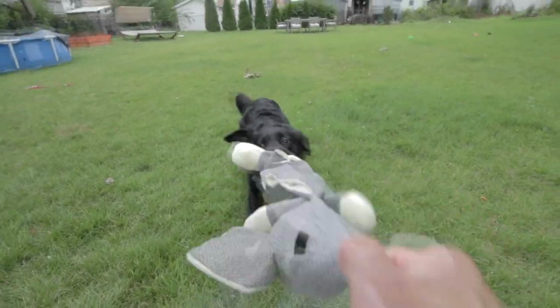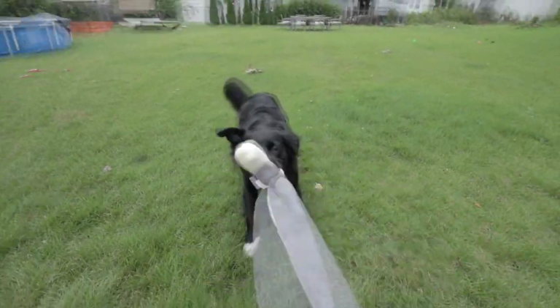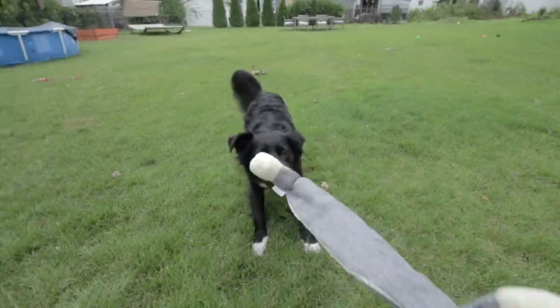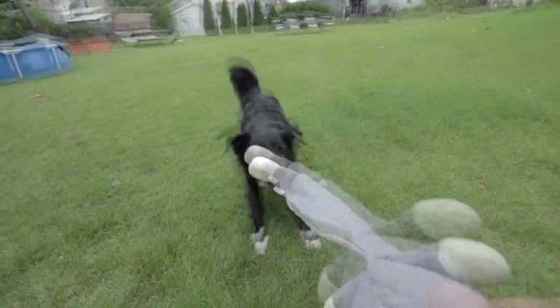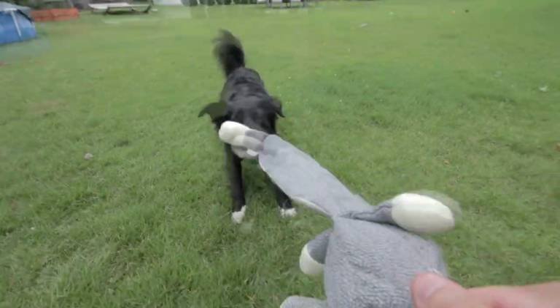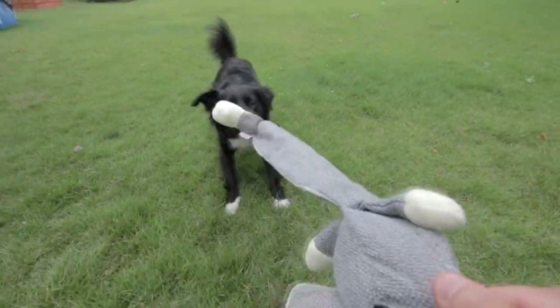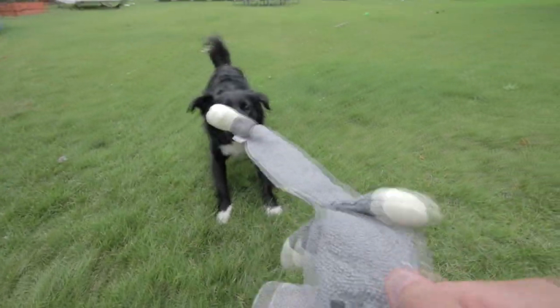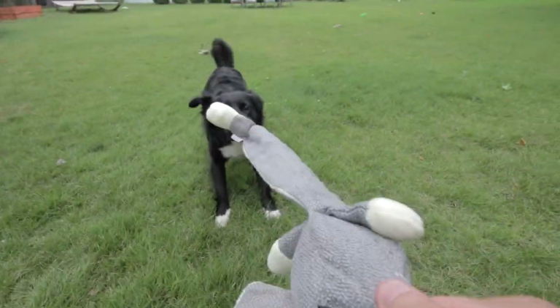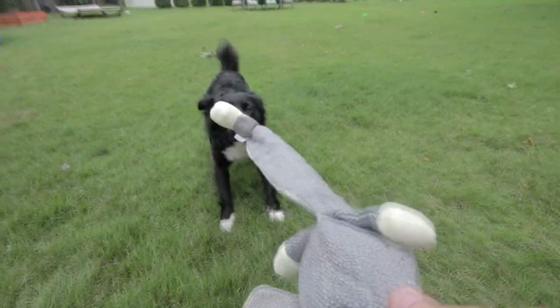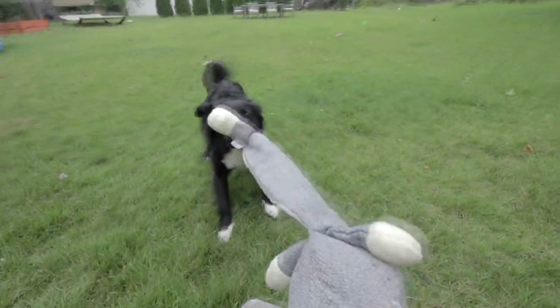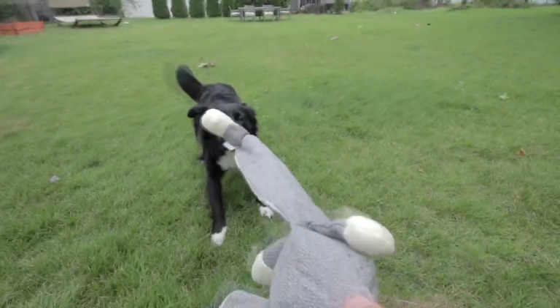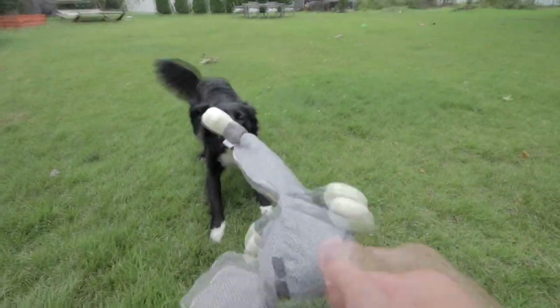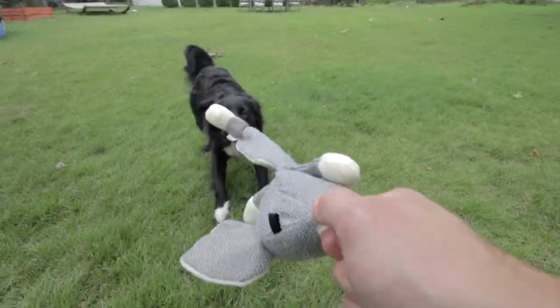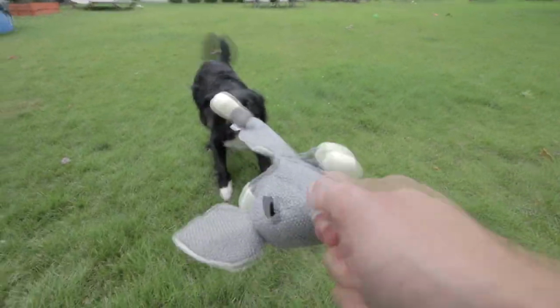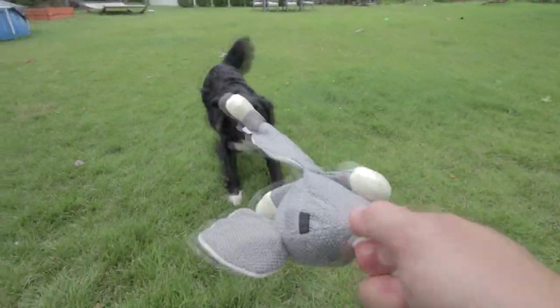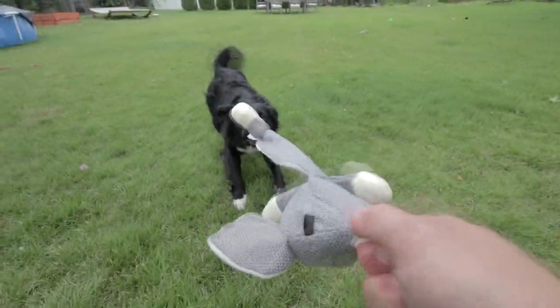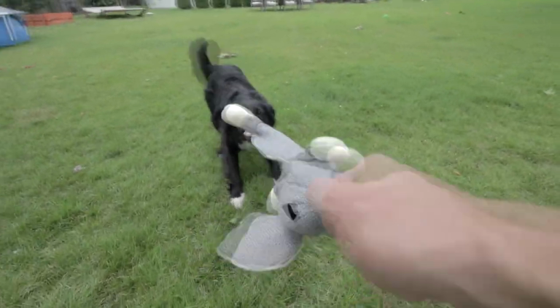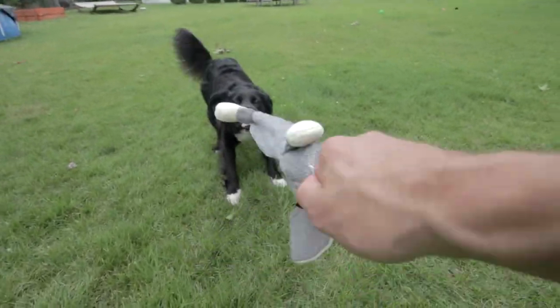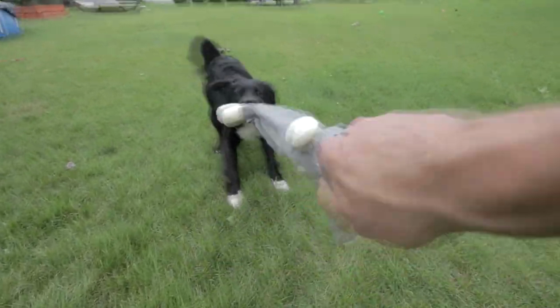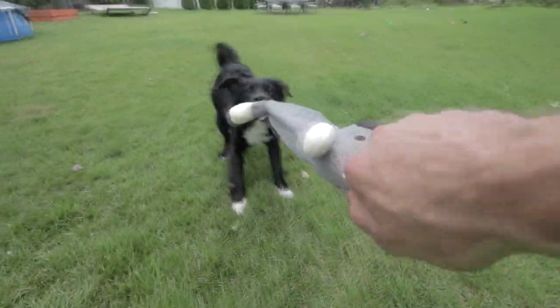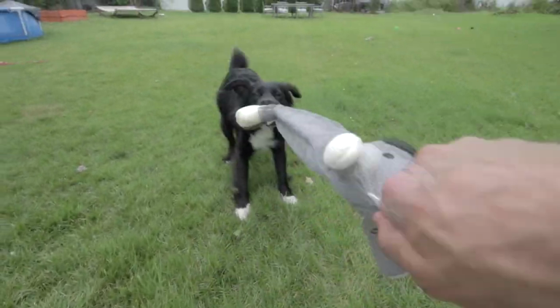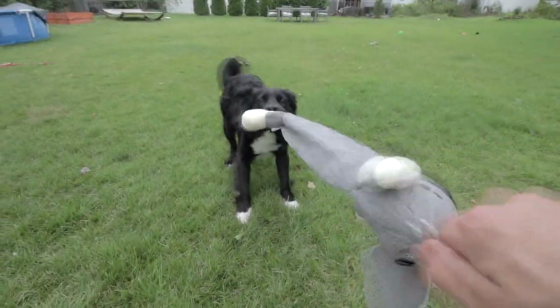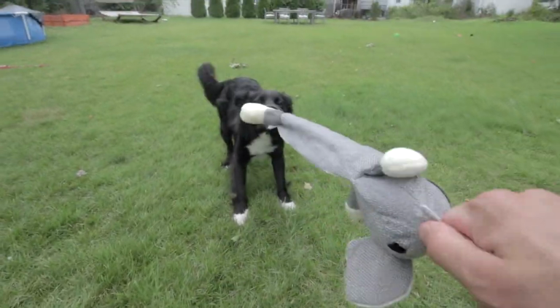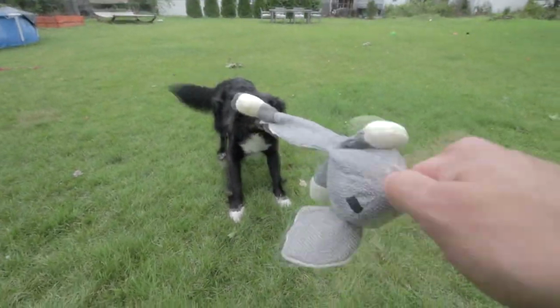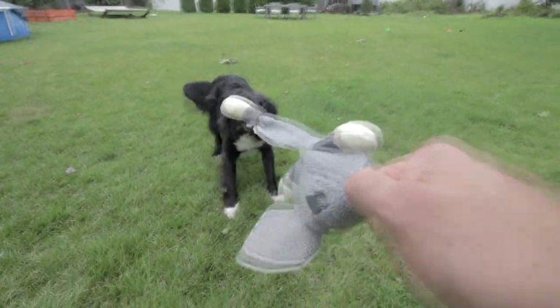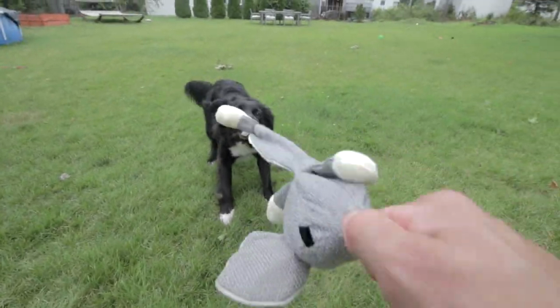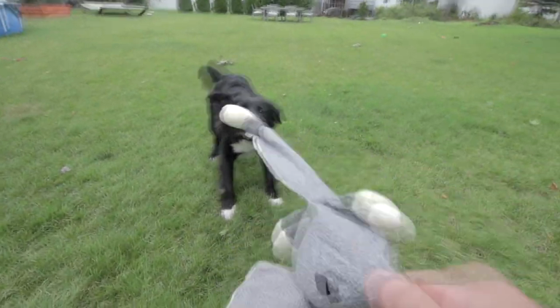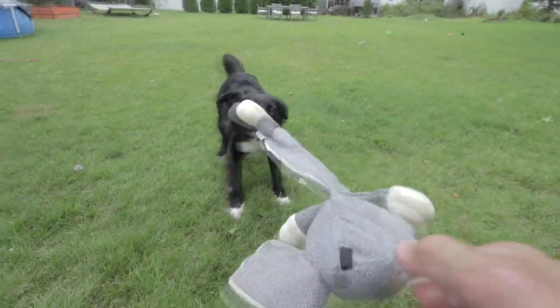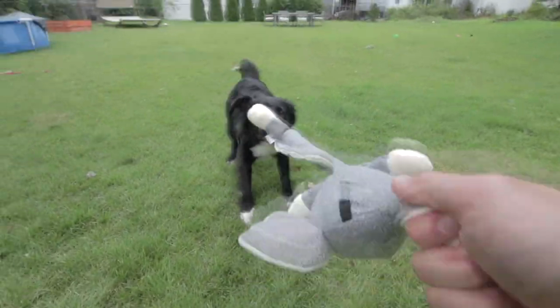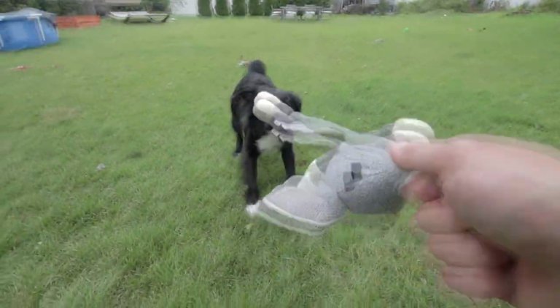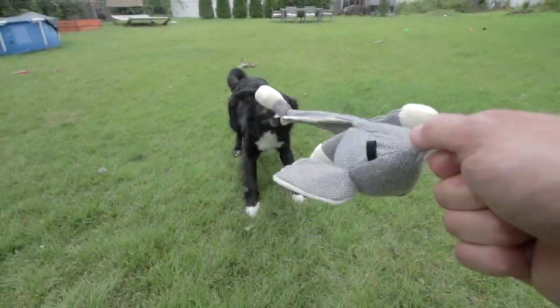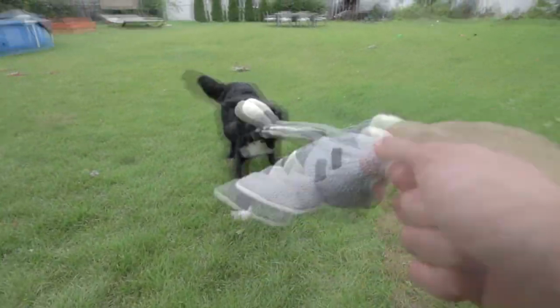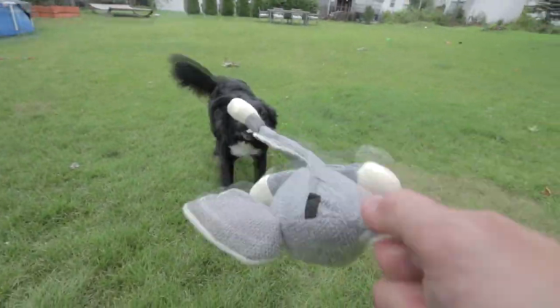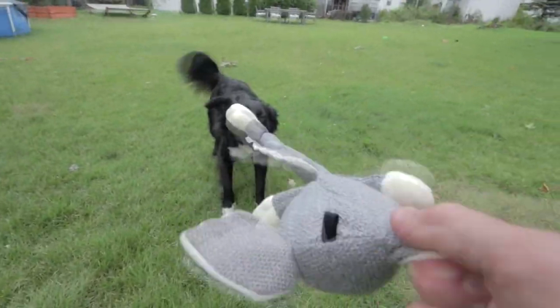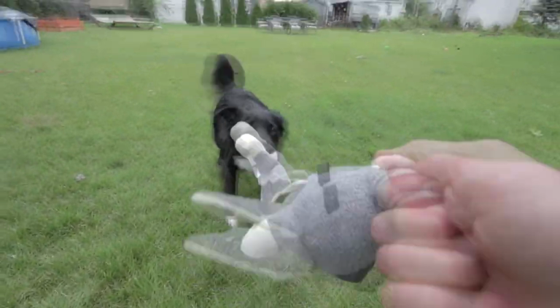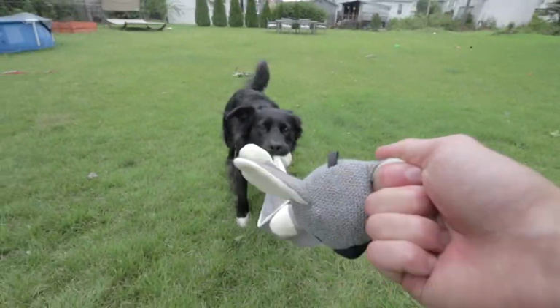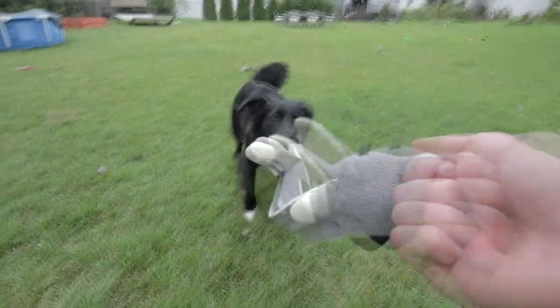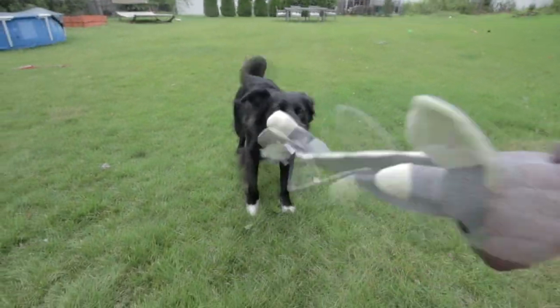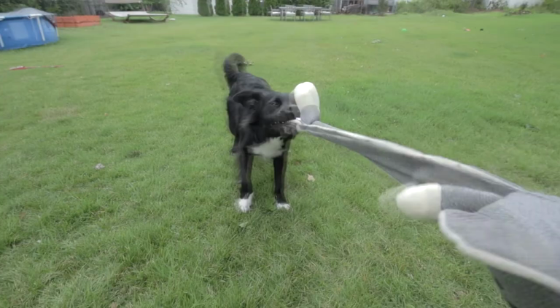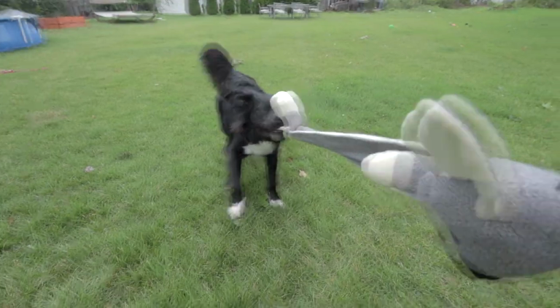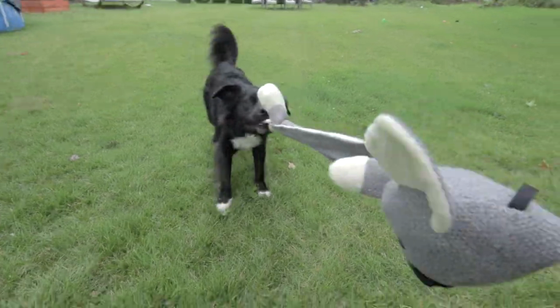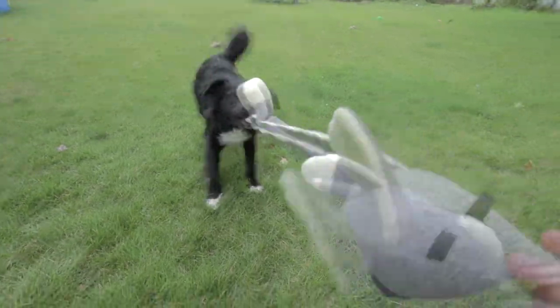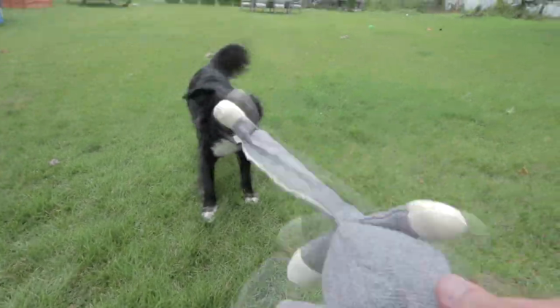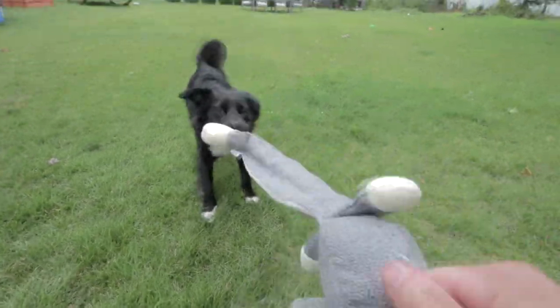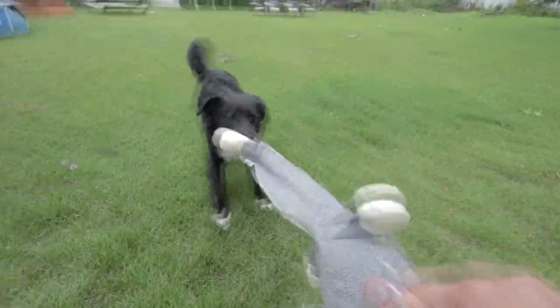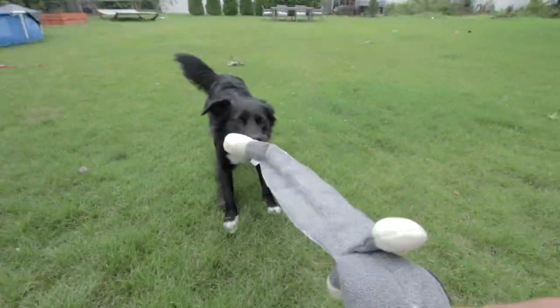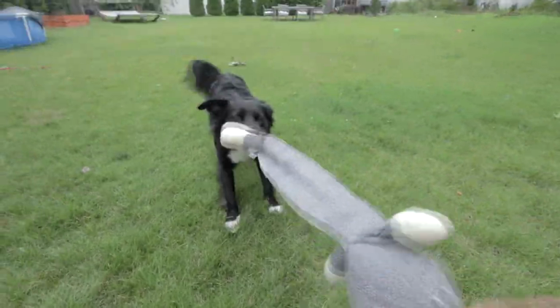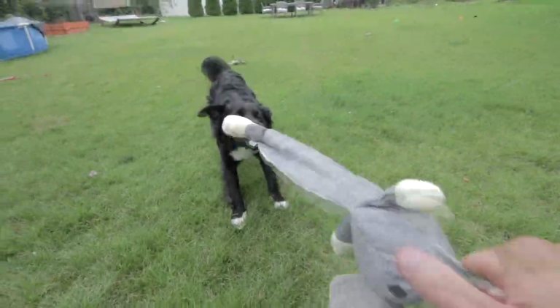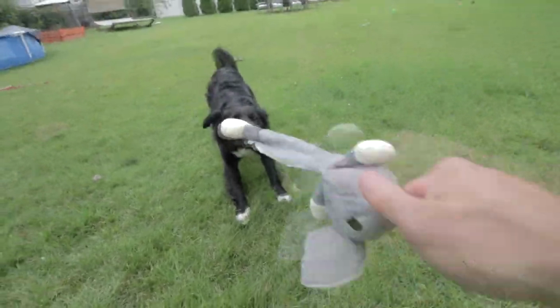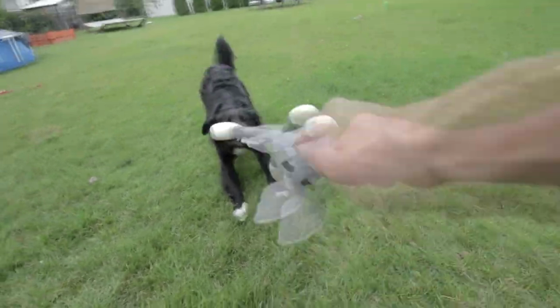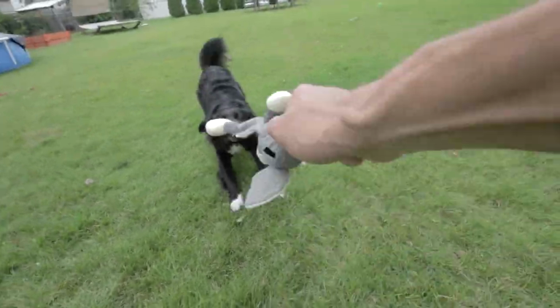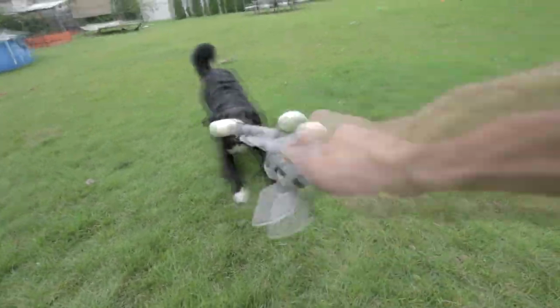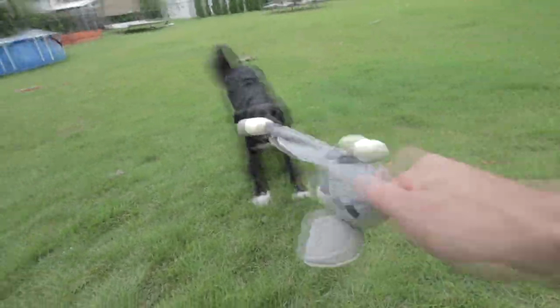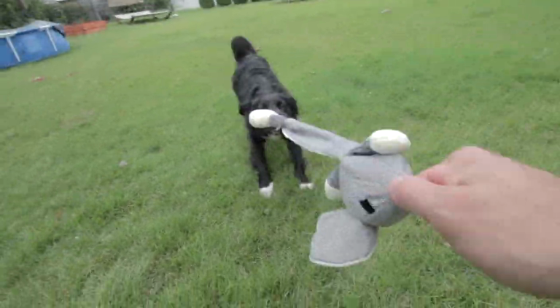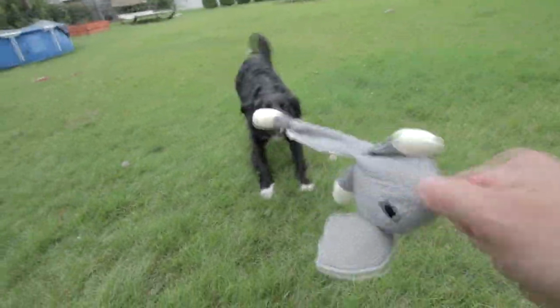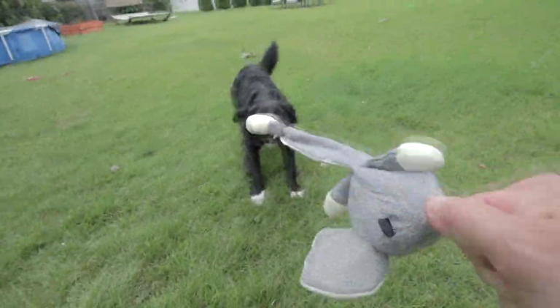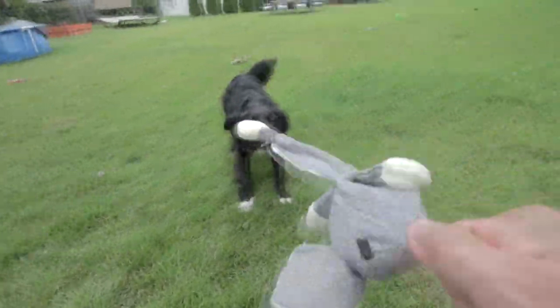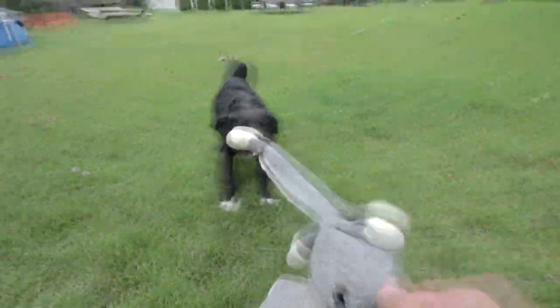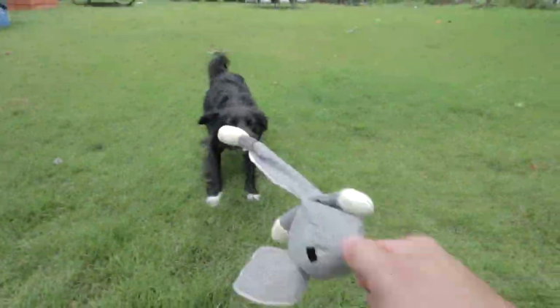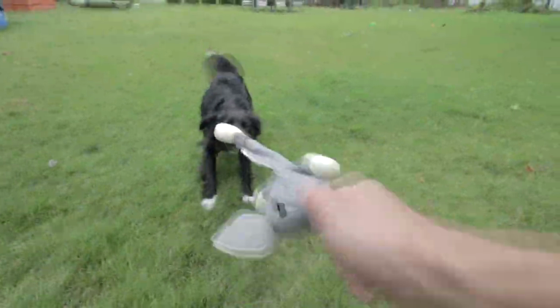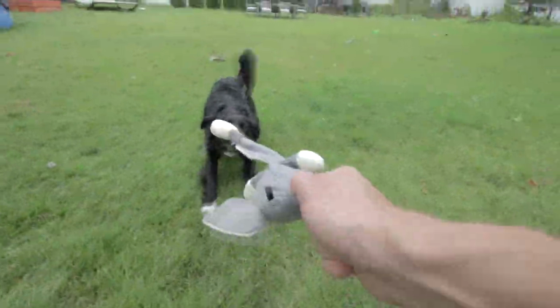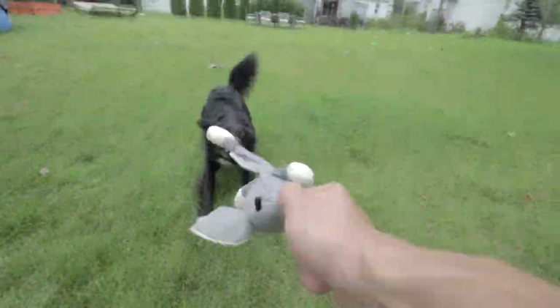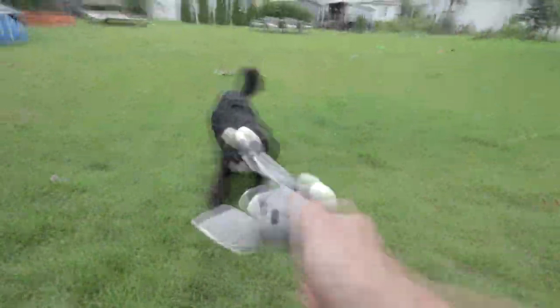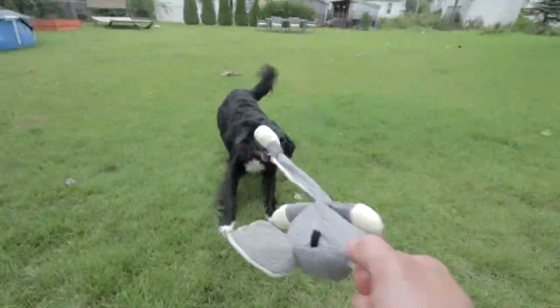Uh oh, I think I broke it. Yeah, definitely broke it. I'm going to keep tugging though and see if I can break it some more.